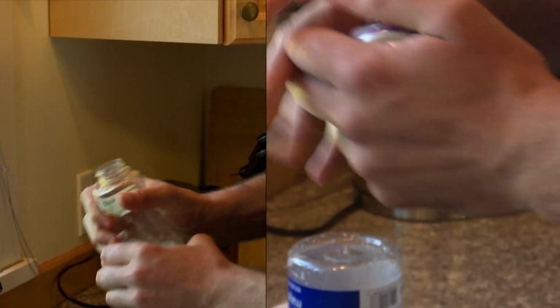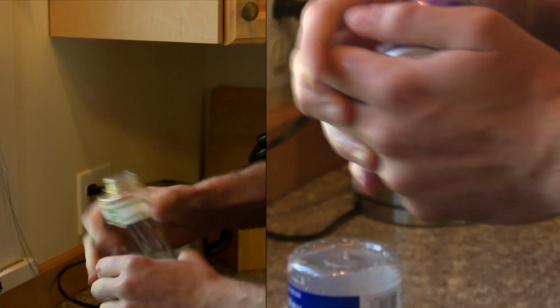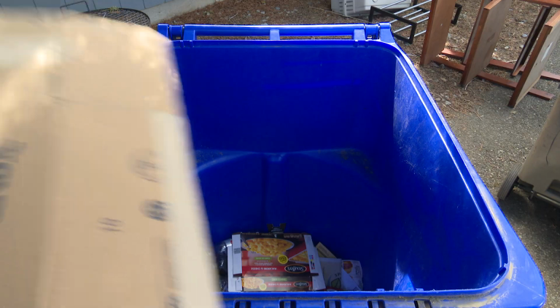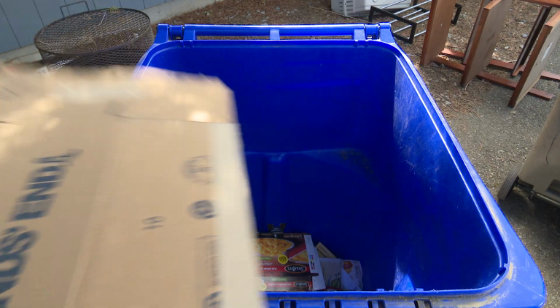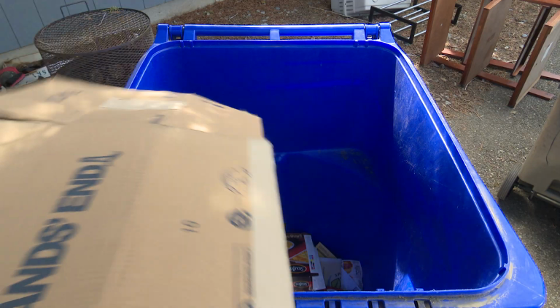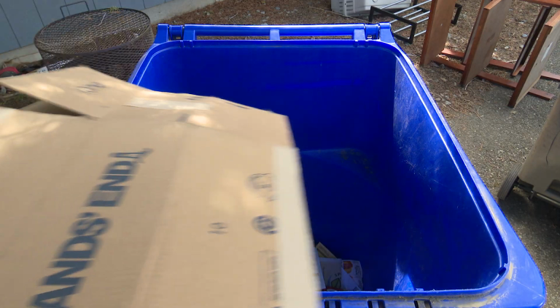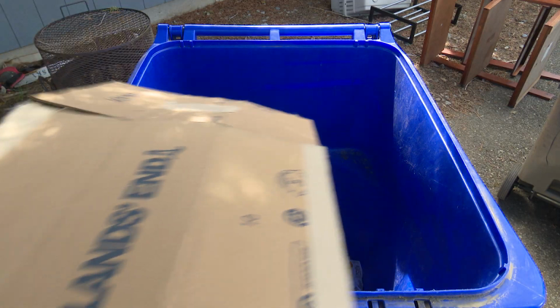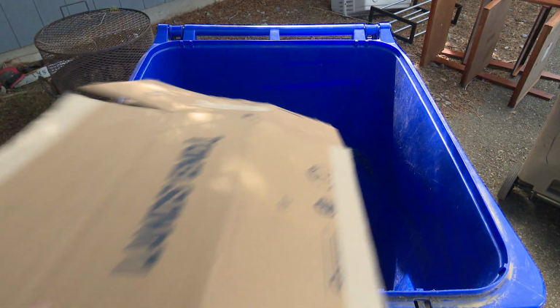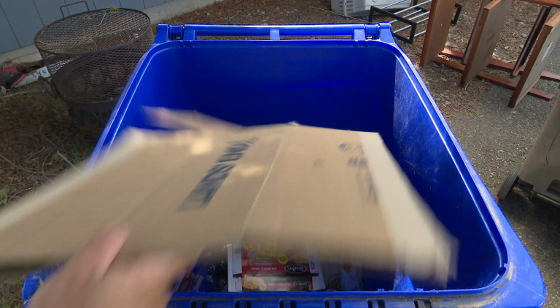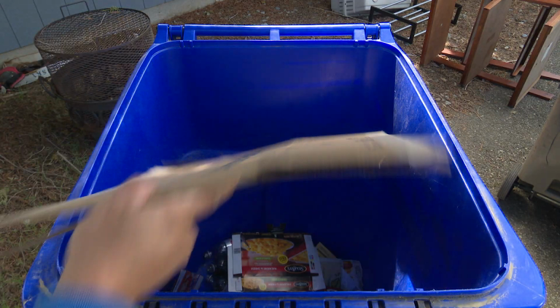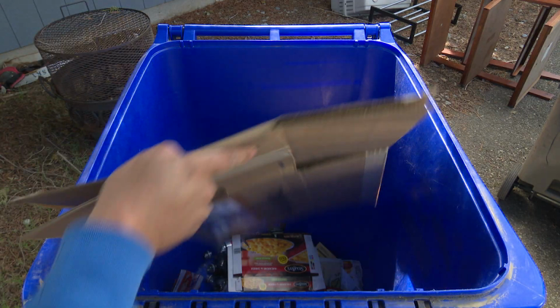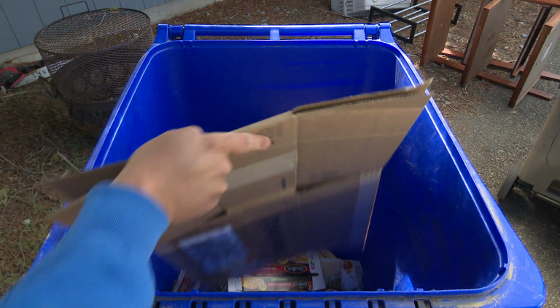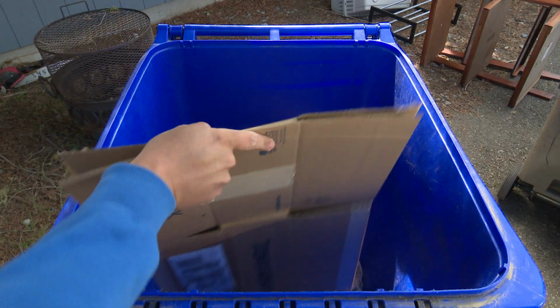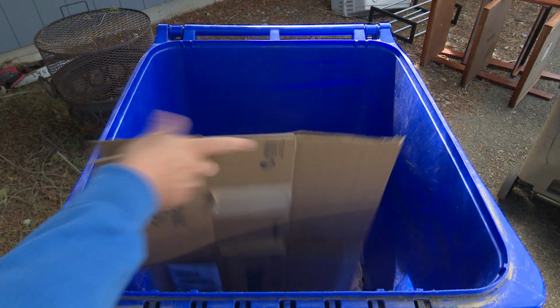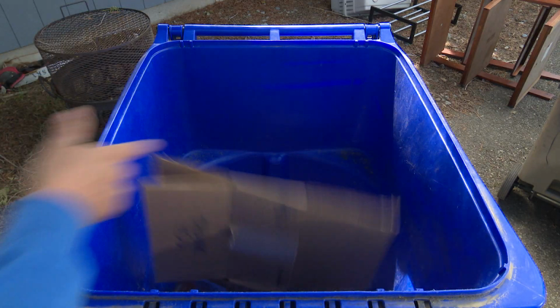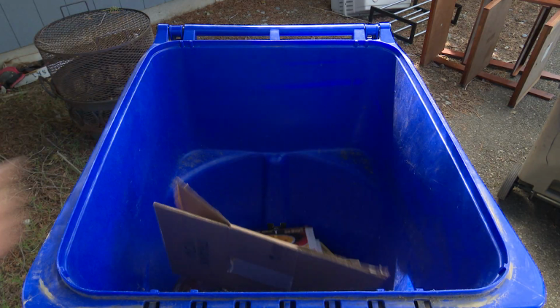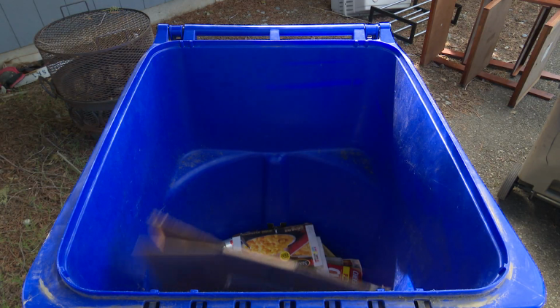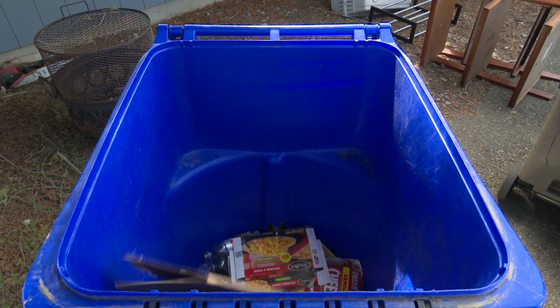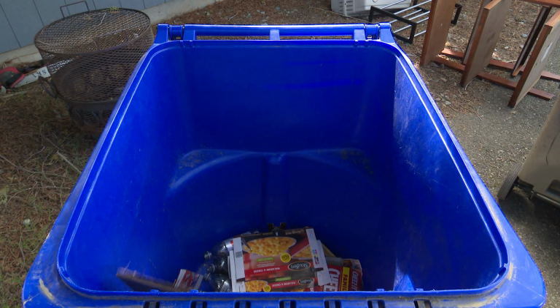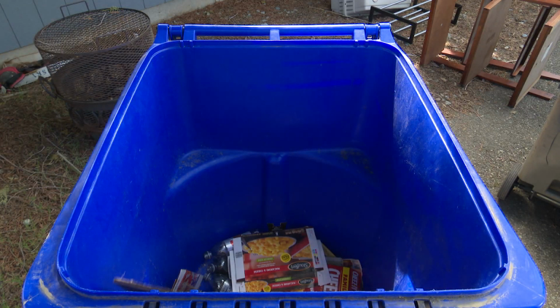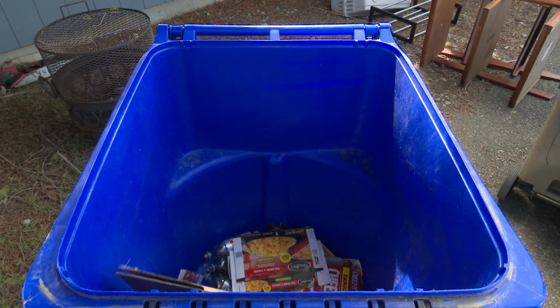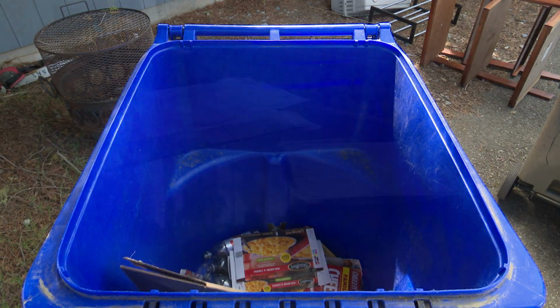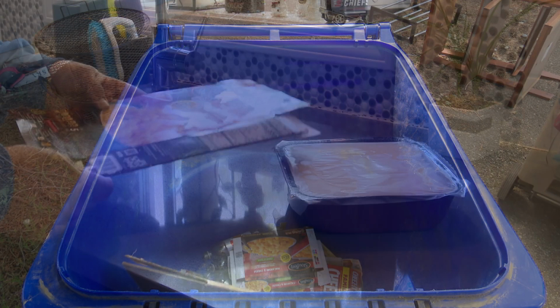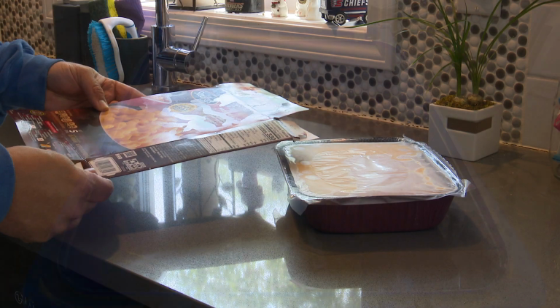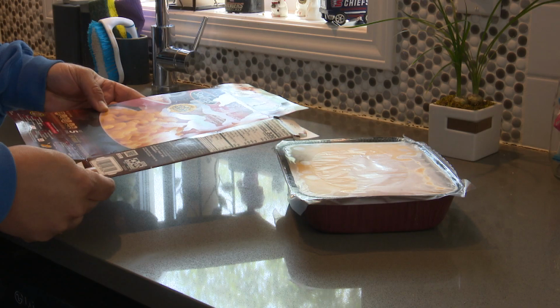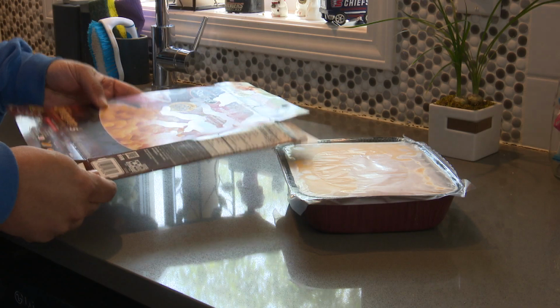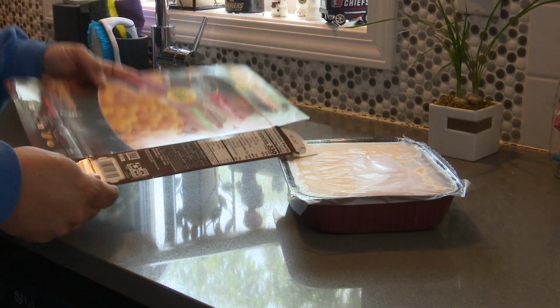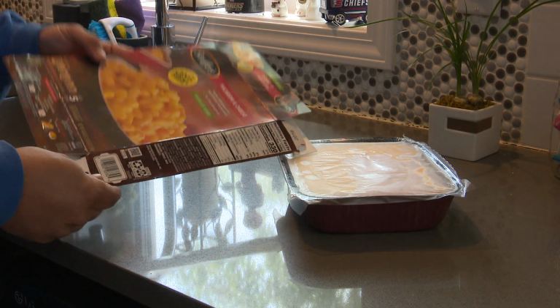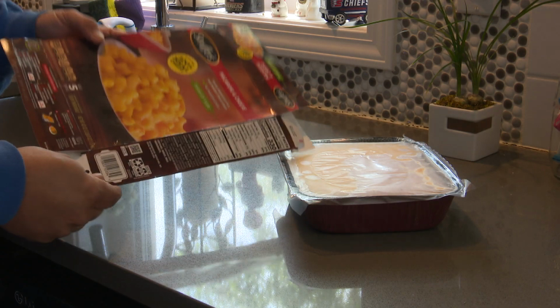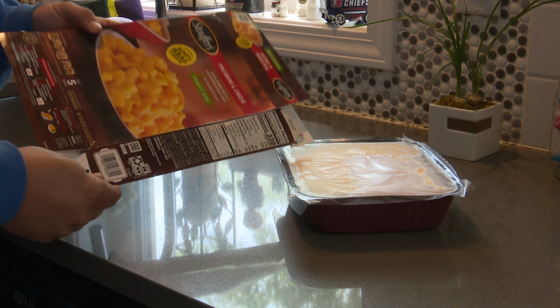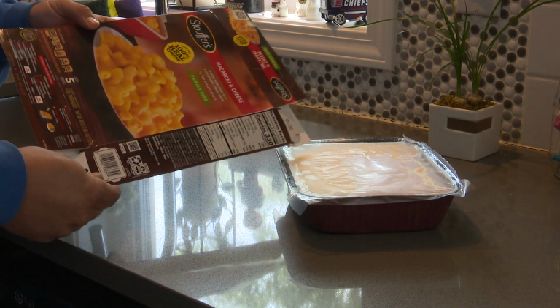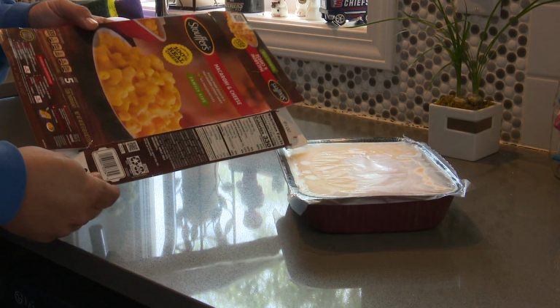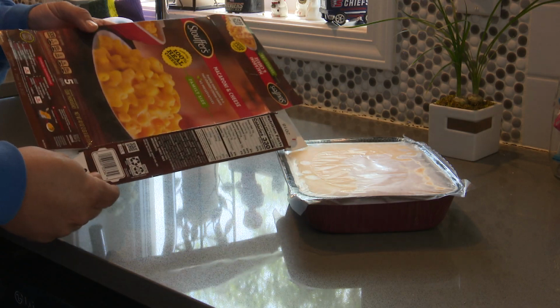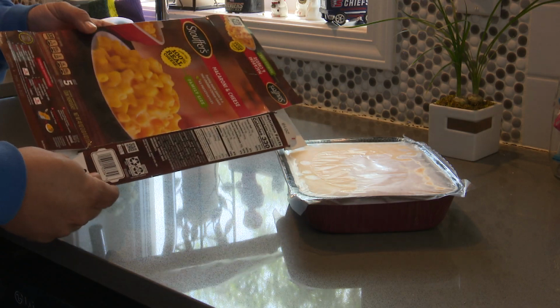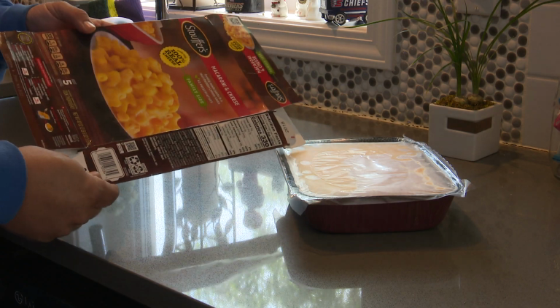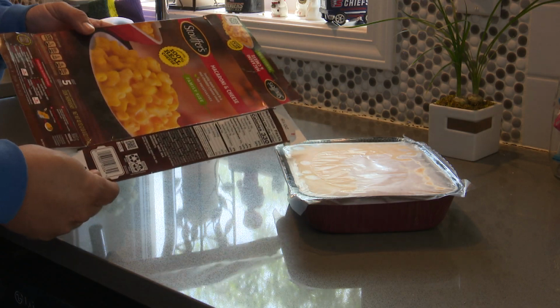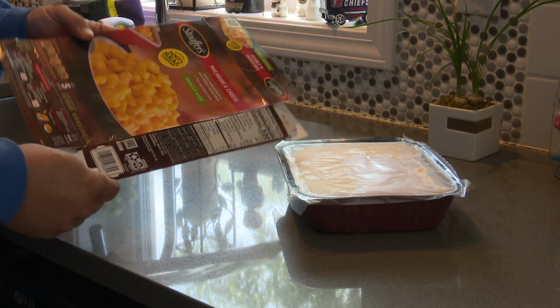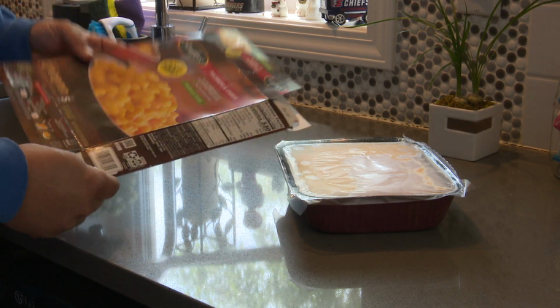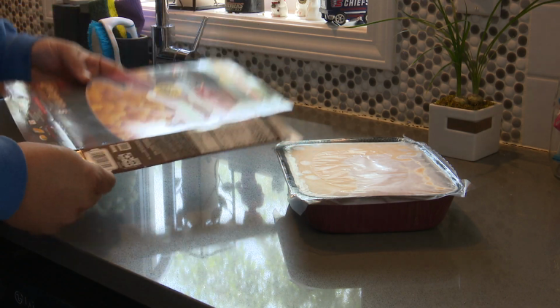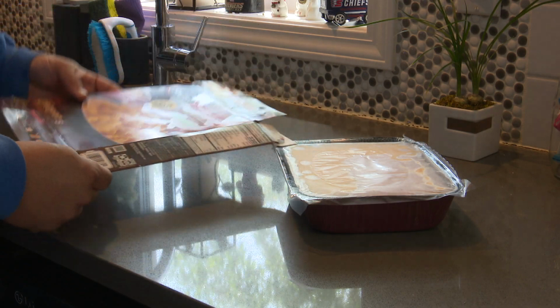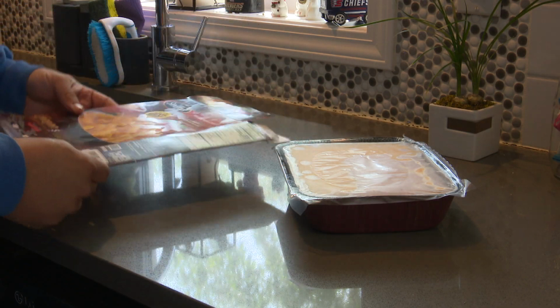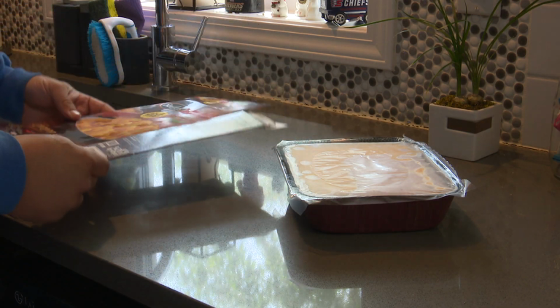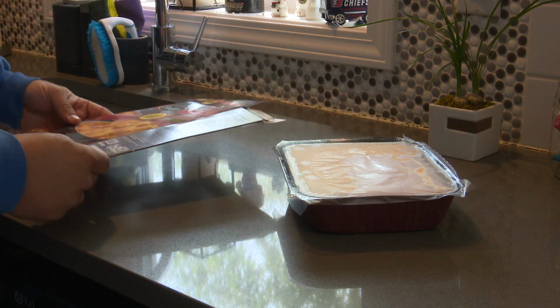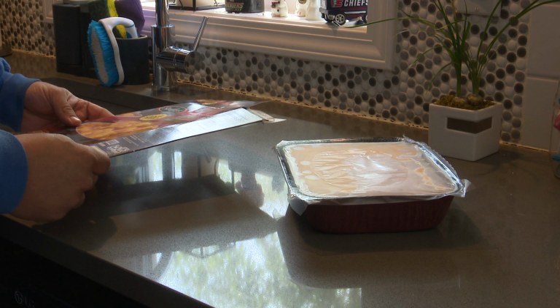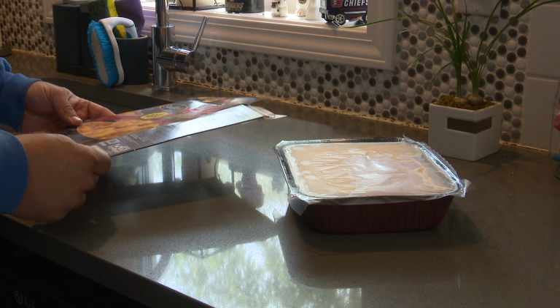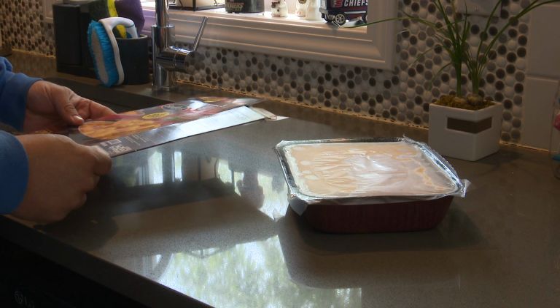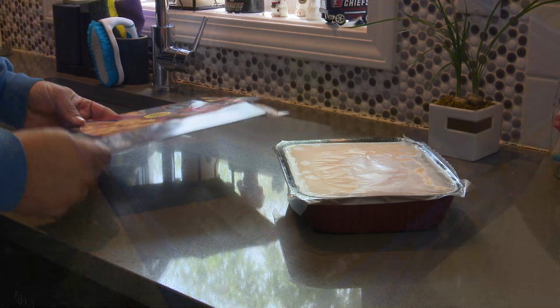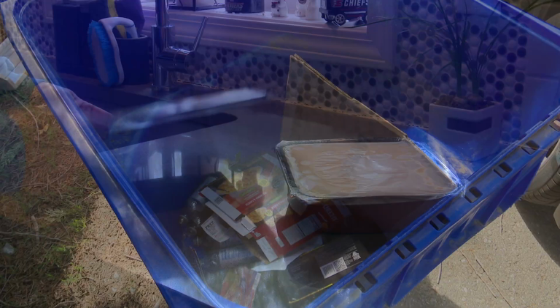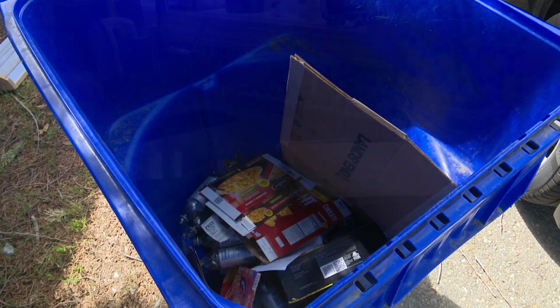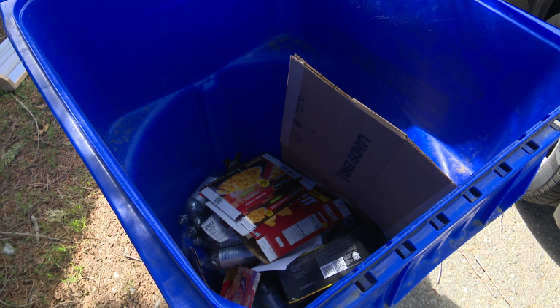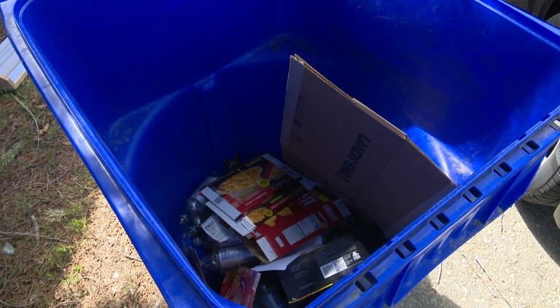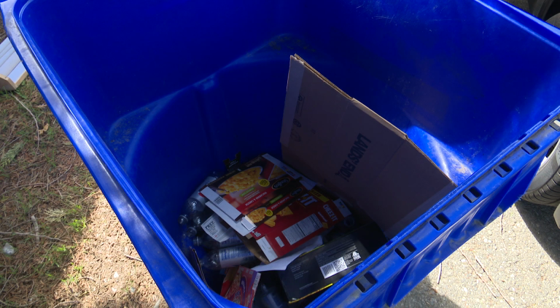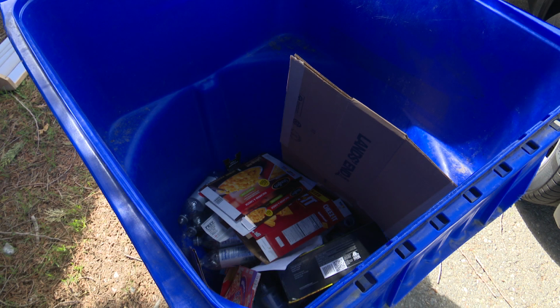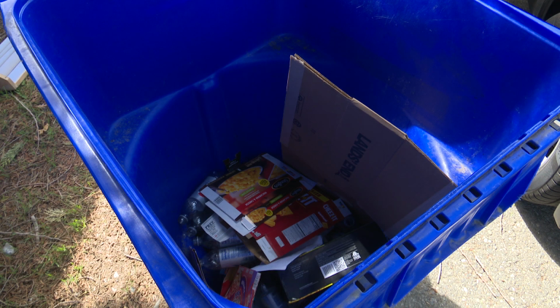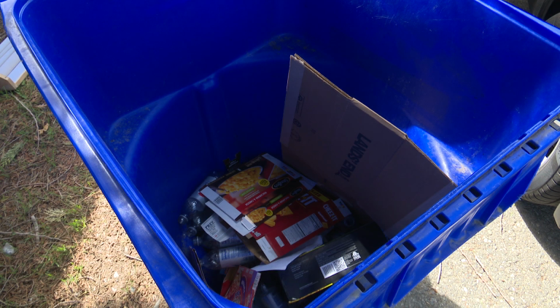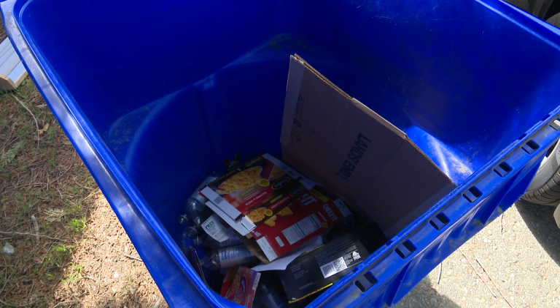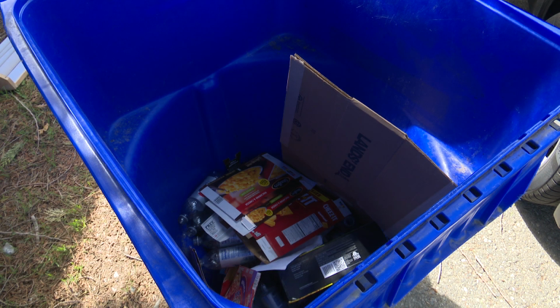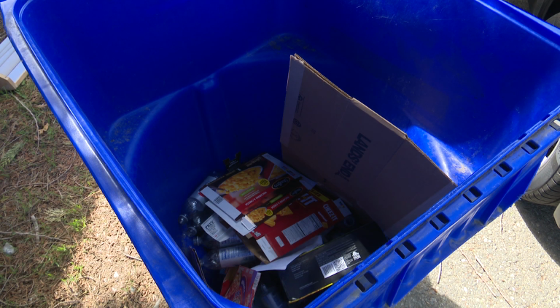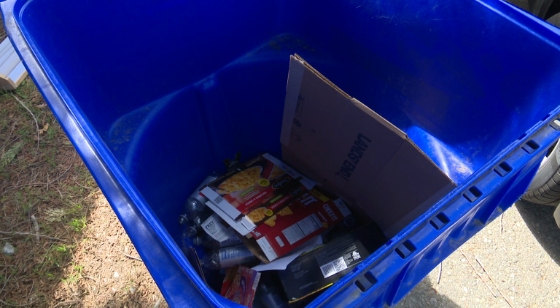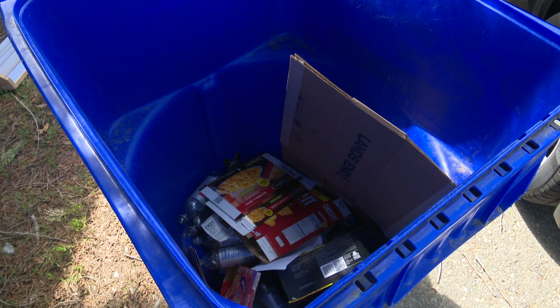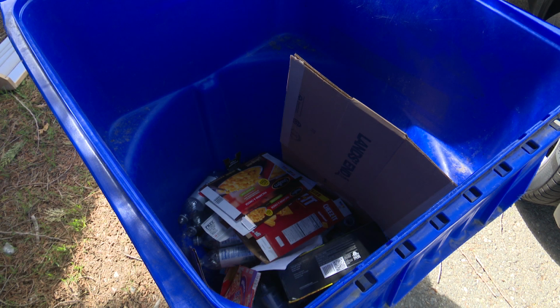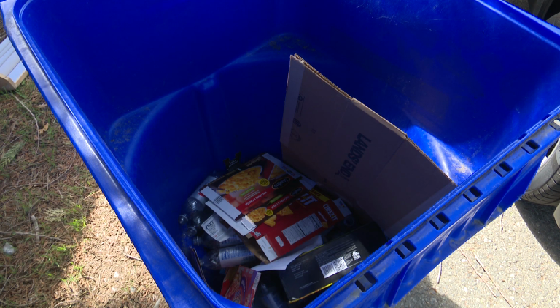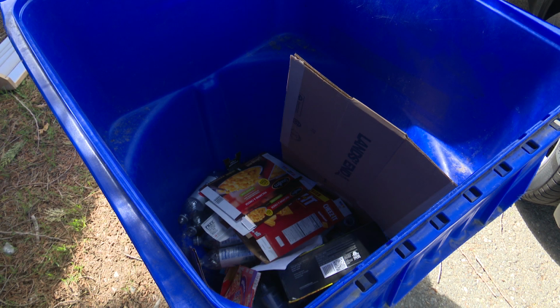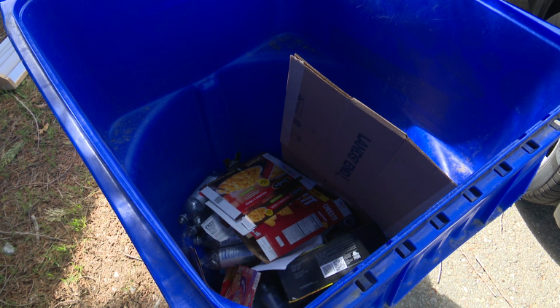Make sure to flatten all boxes. Even food and beverage boxes take up a lot of room in the cart if not broken down first.